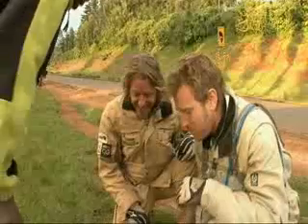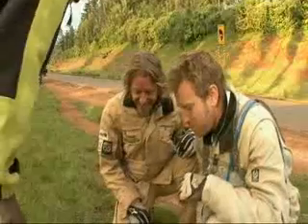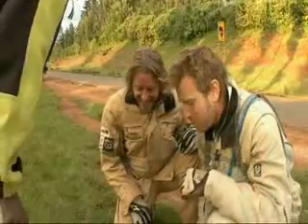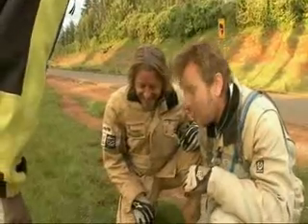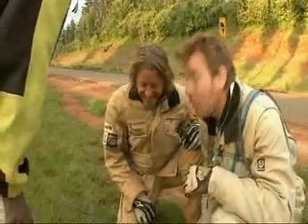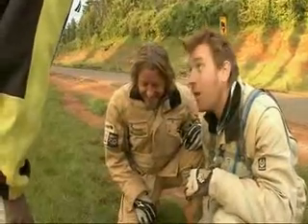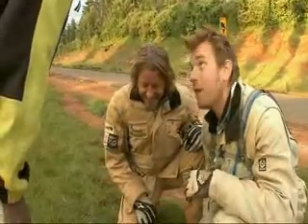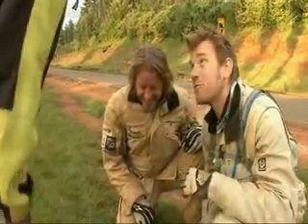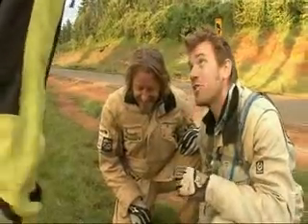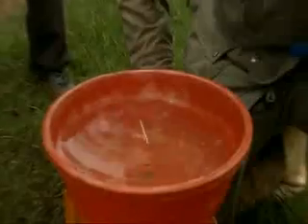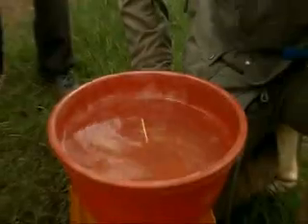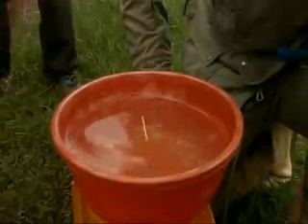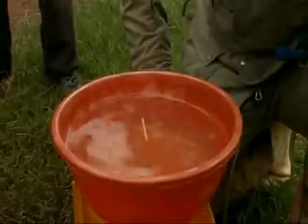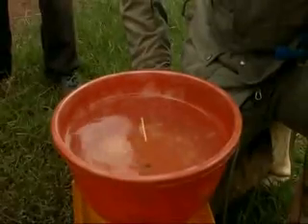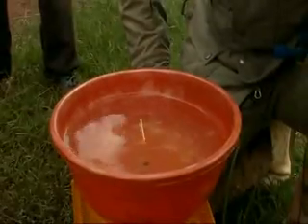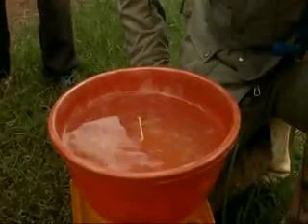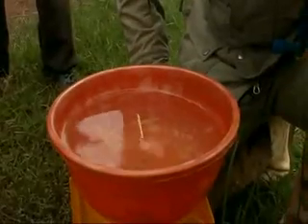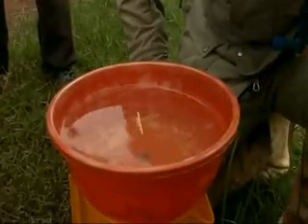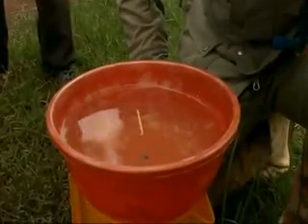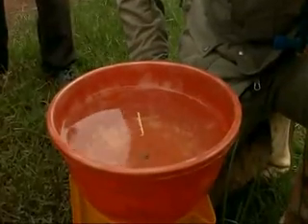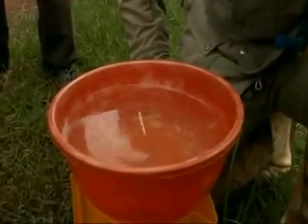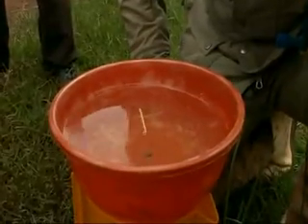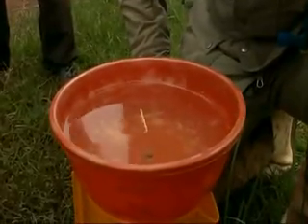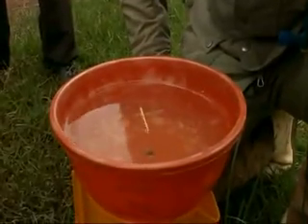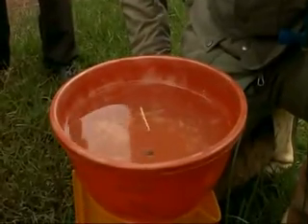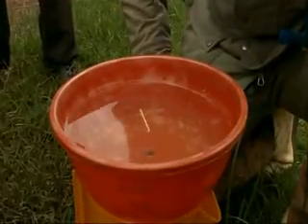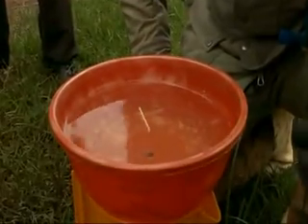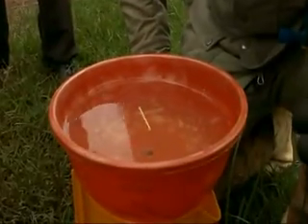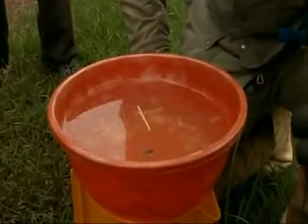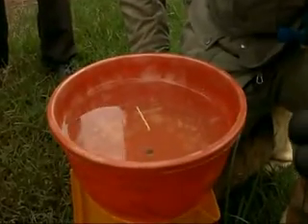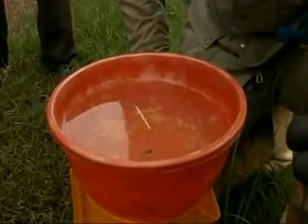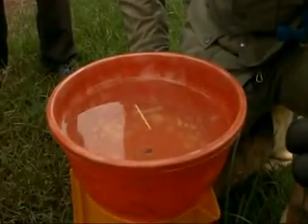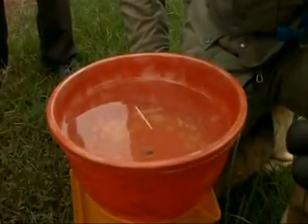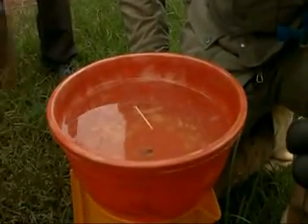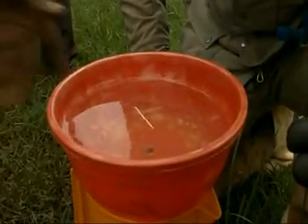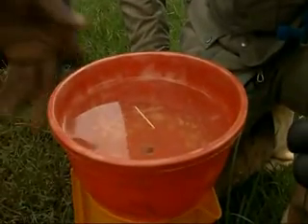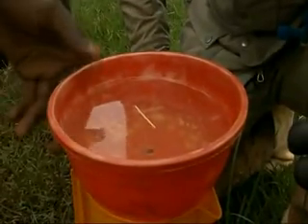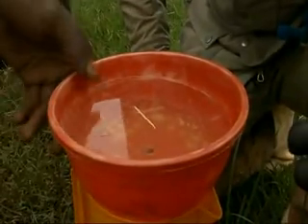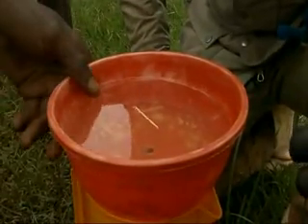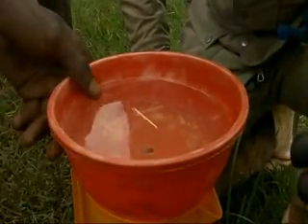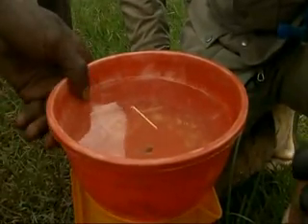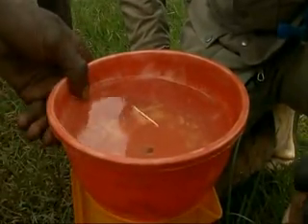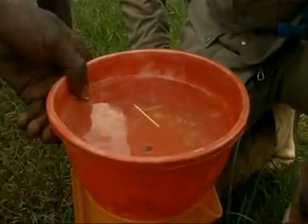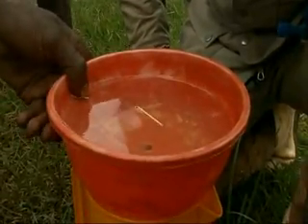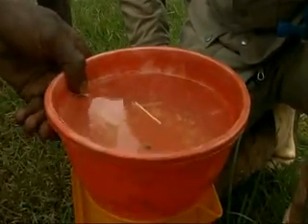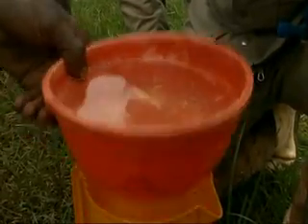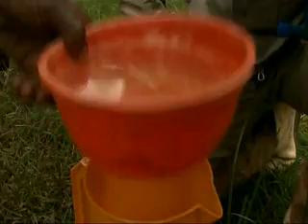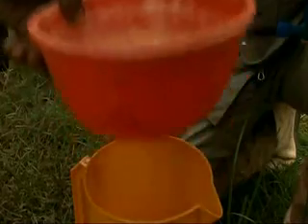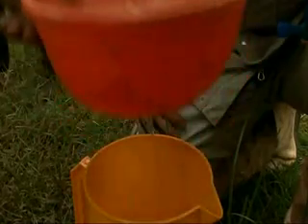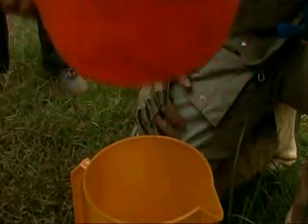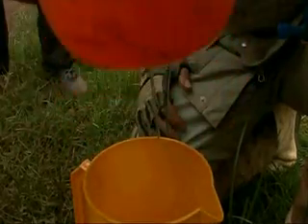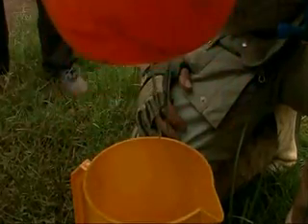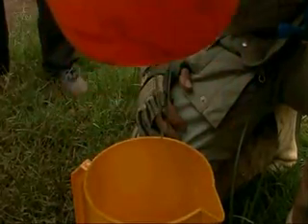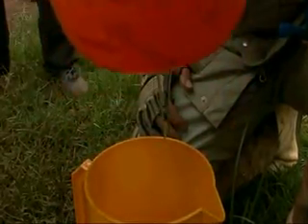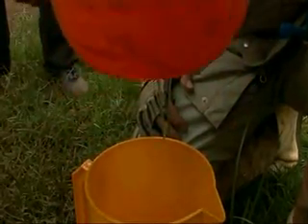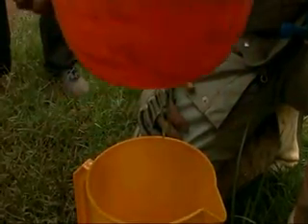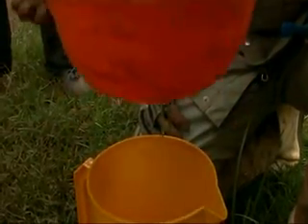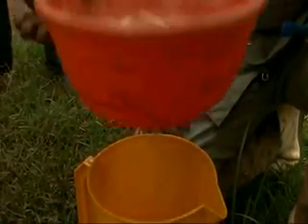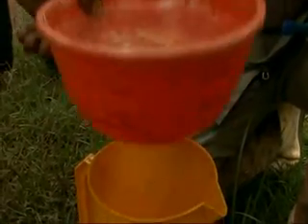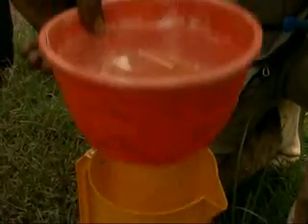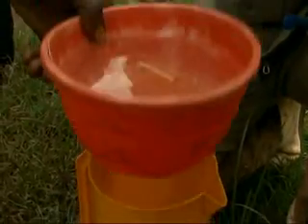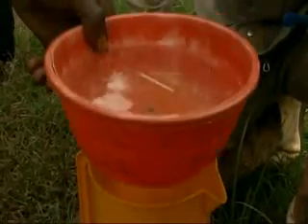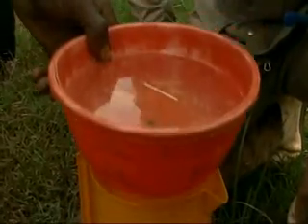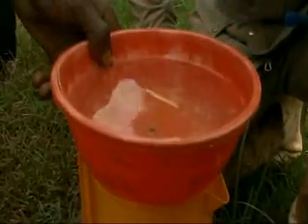Now what happens in the middle? Look at that — this is at the equator. No rotation.